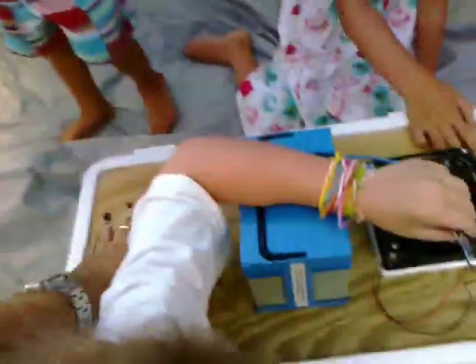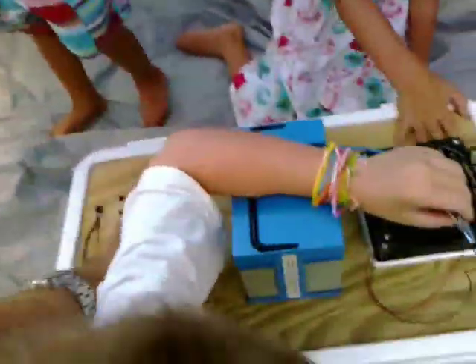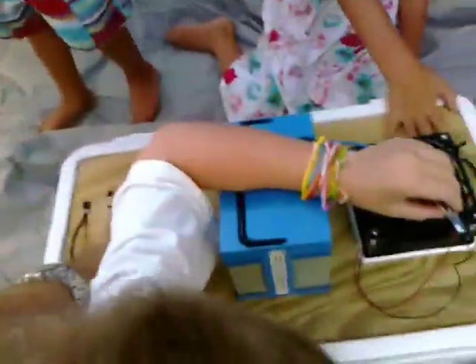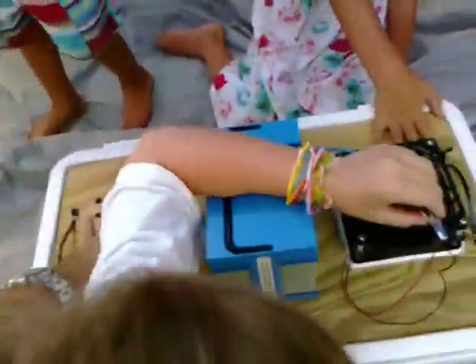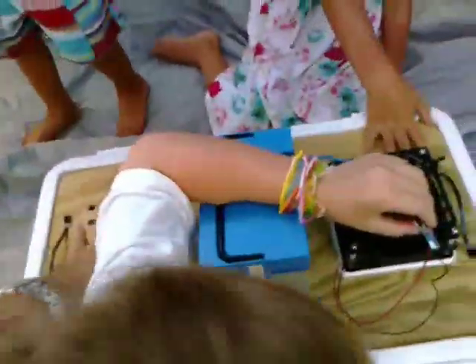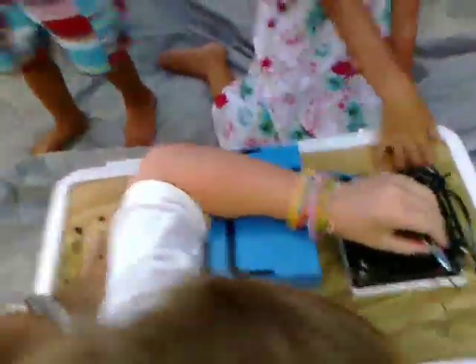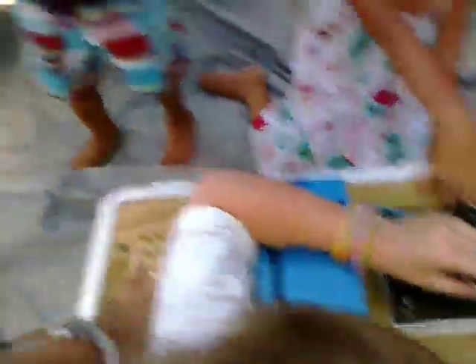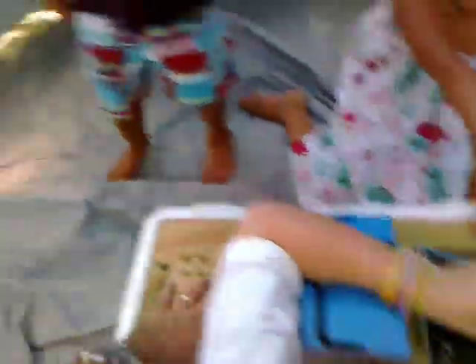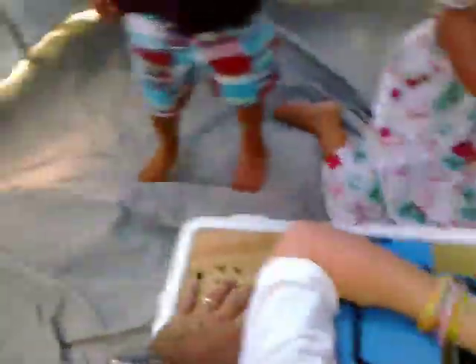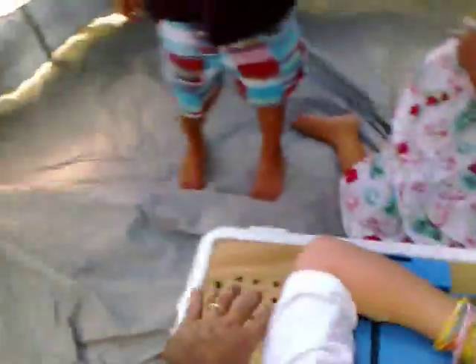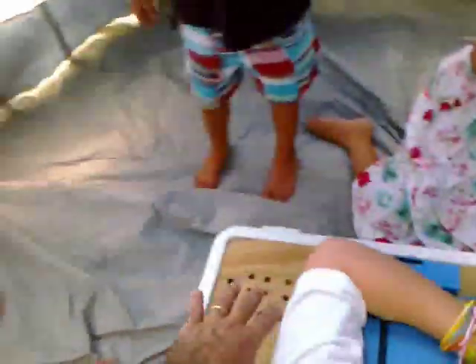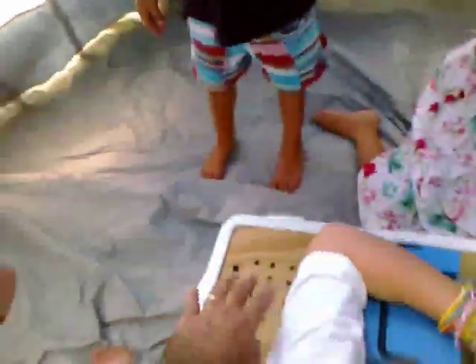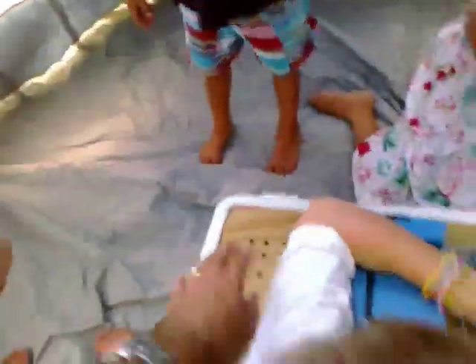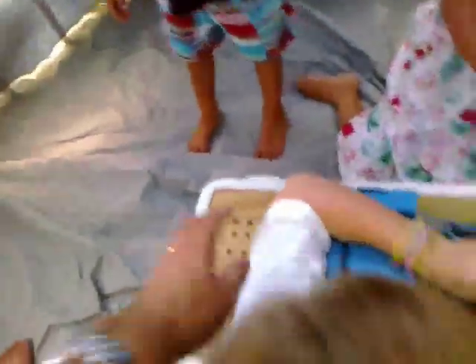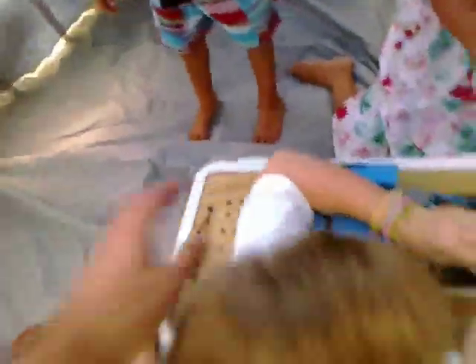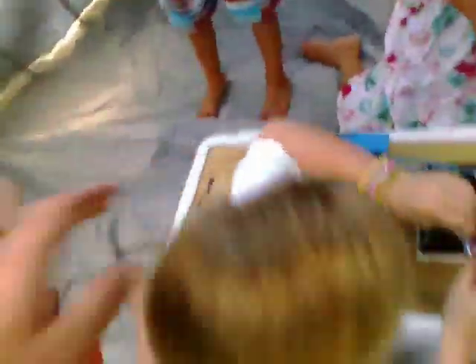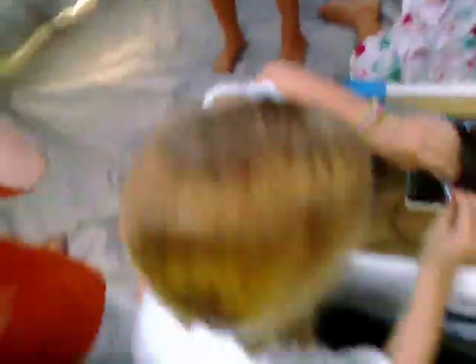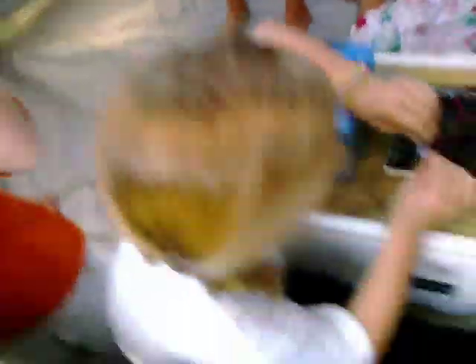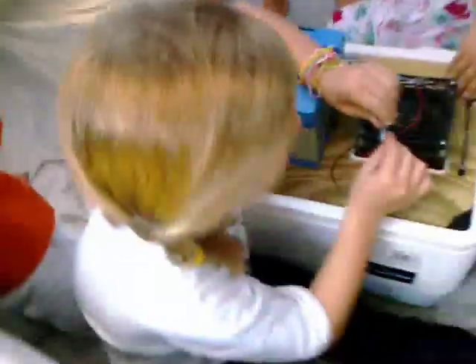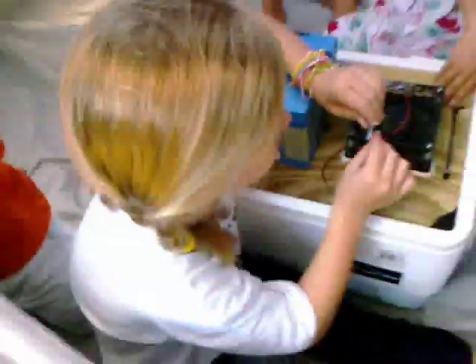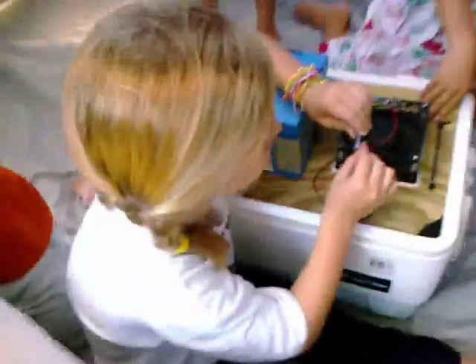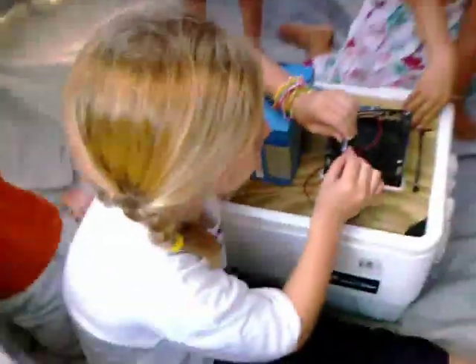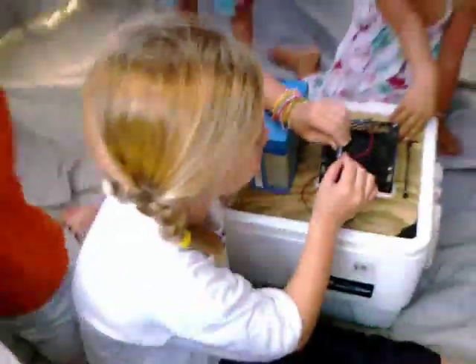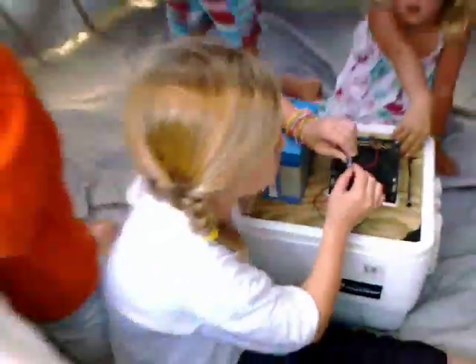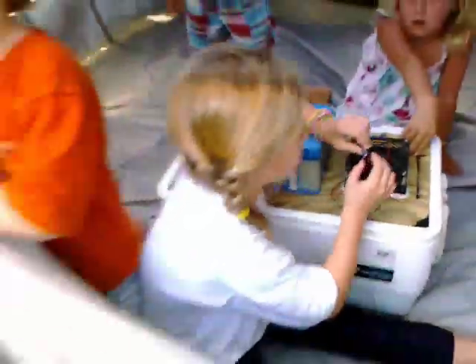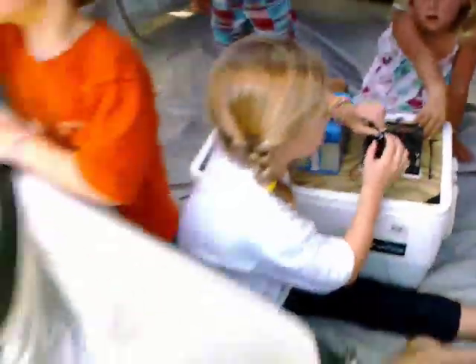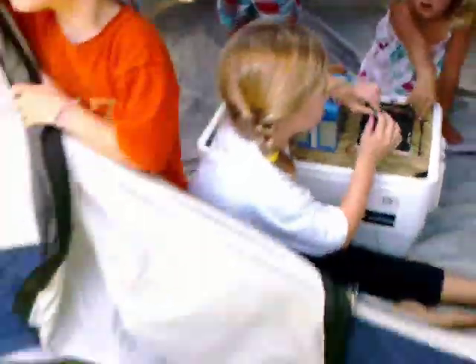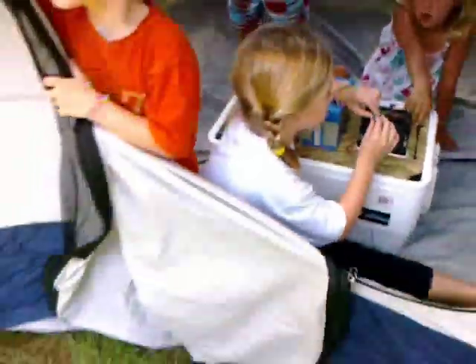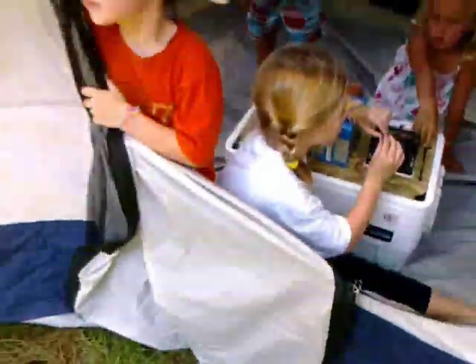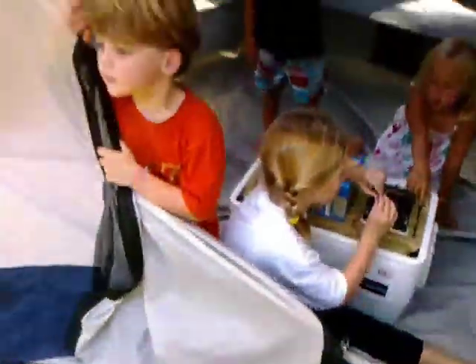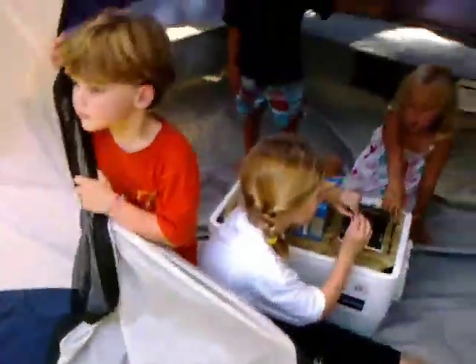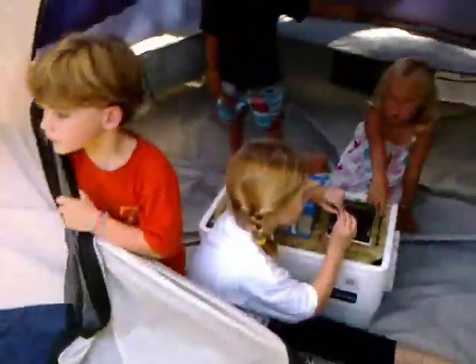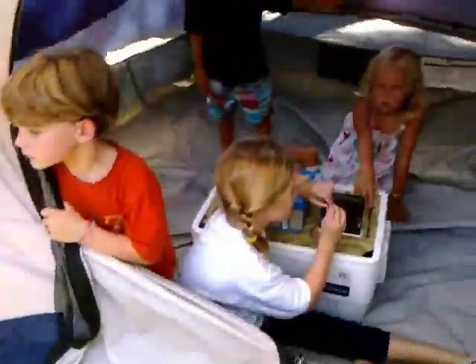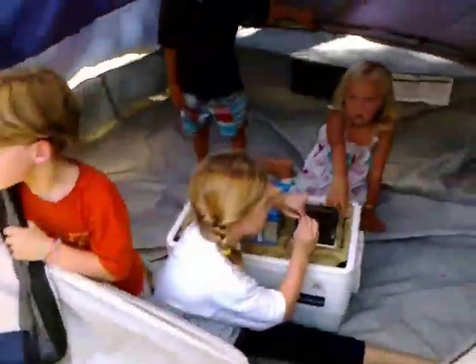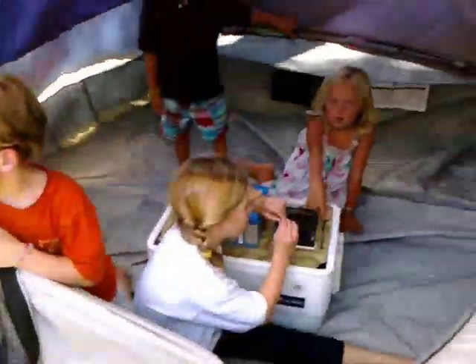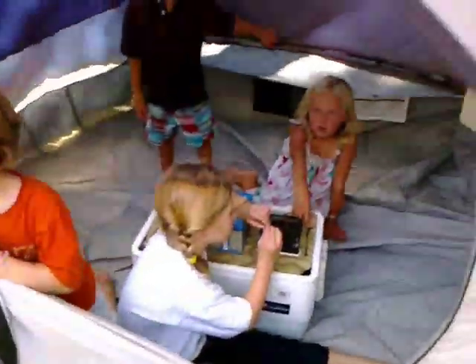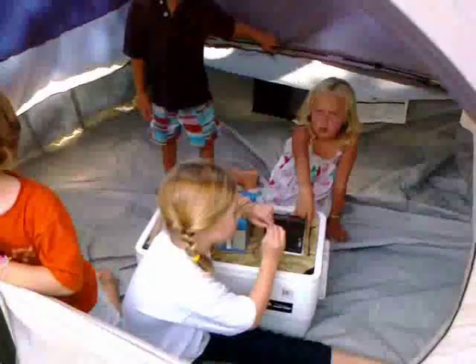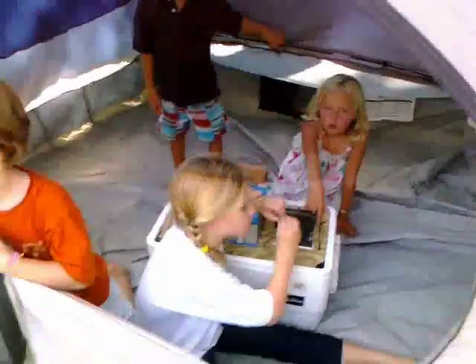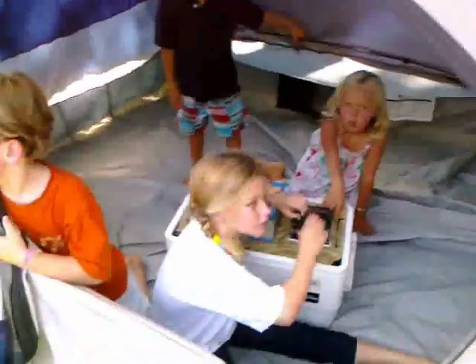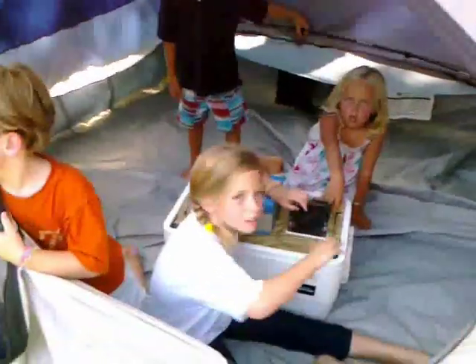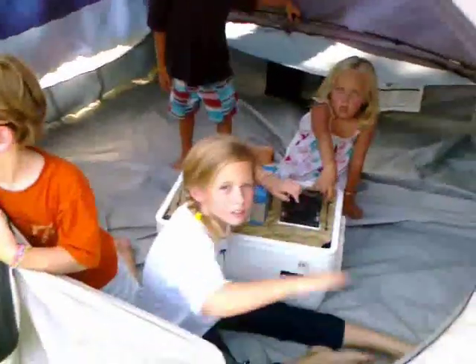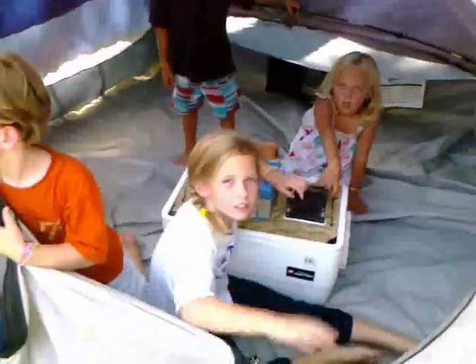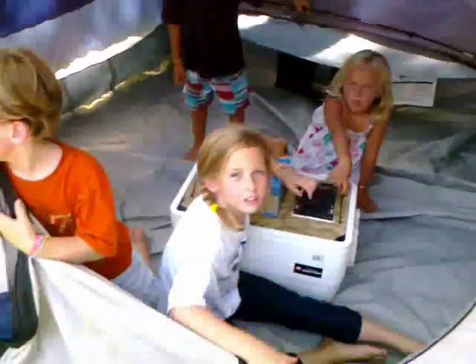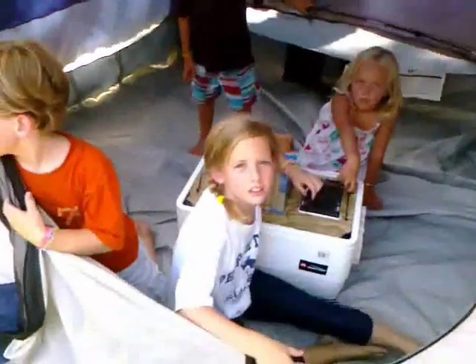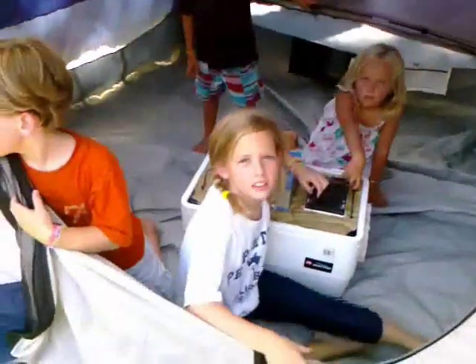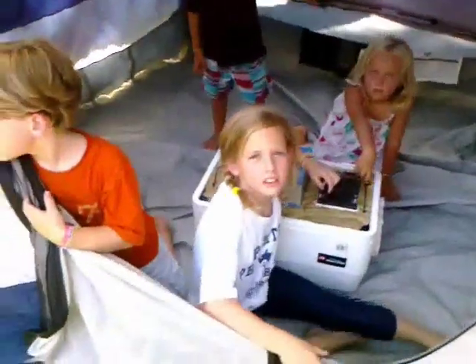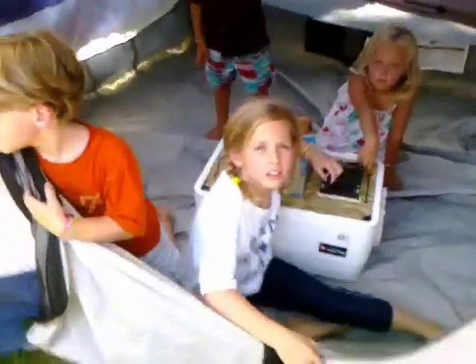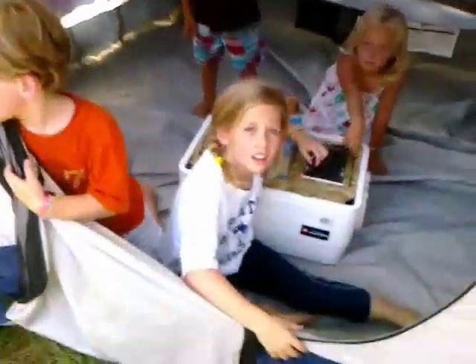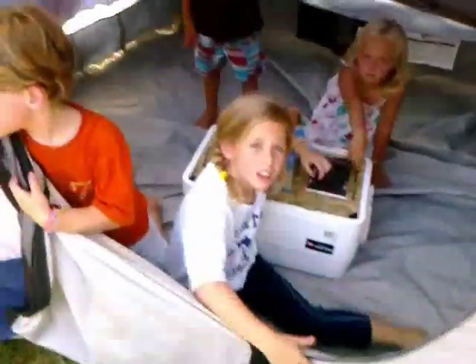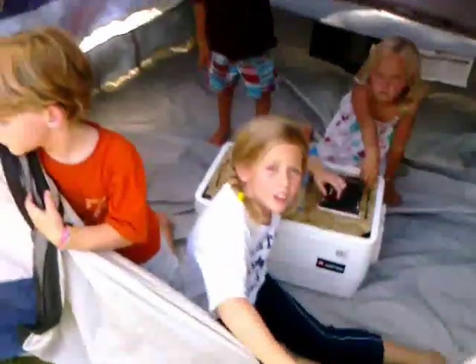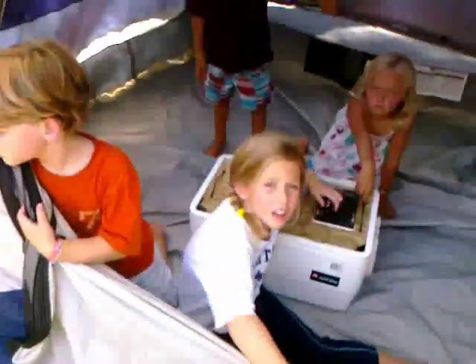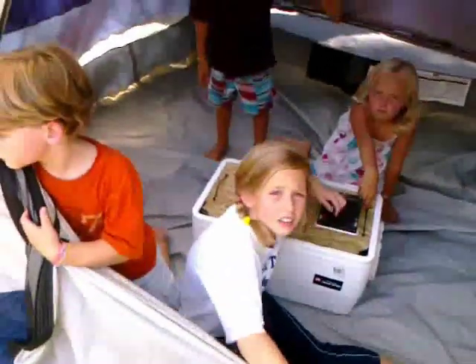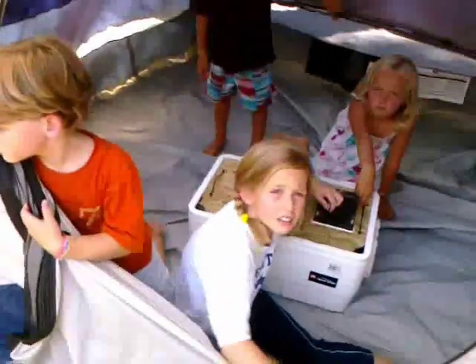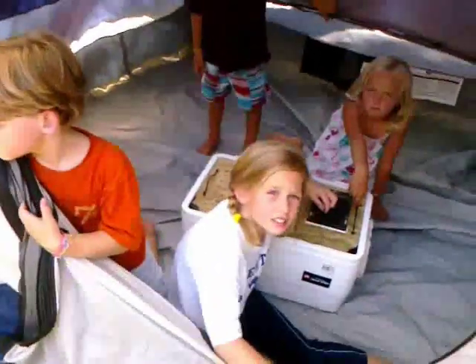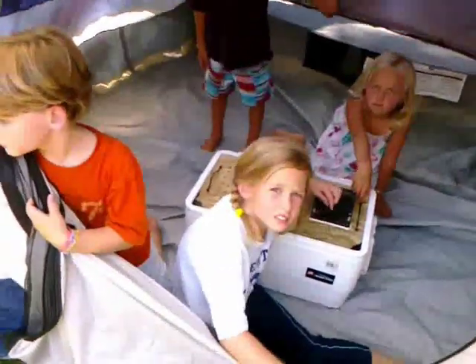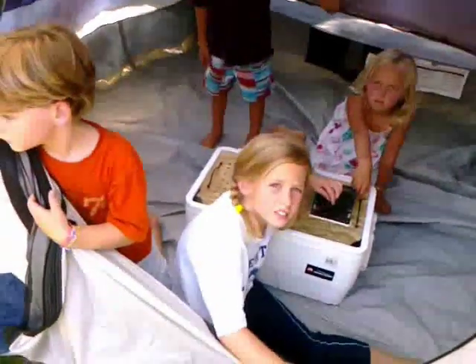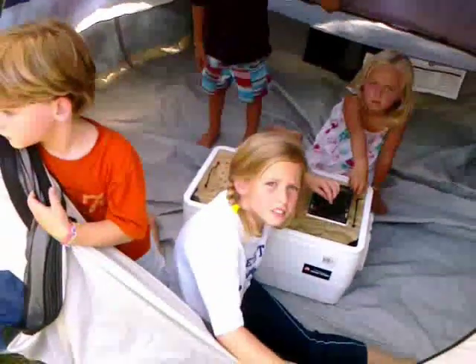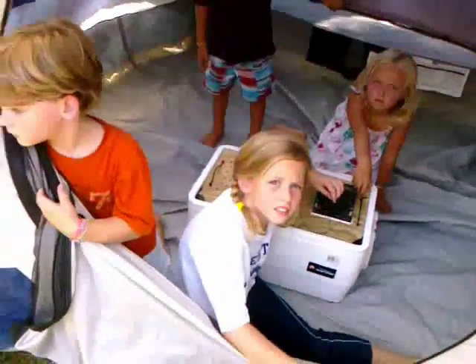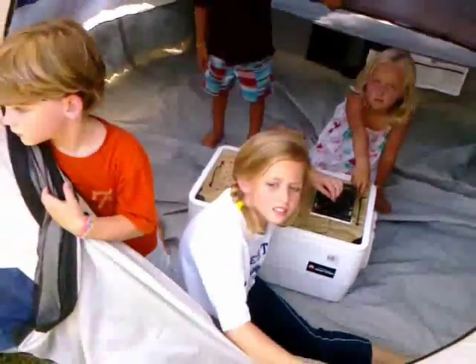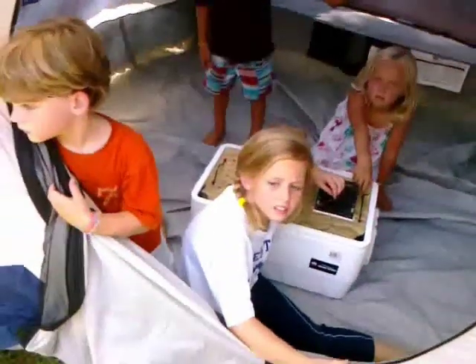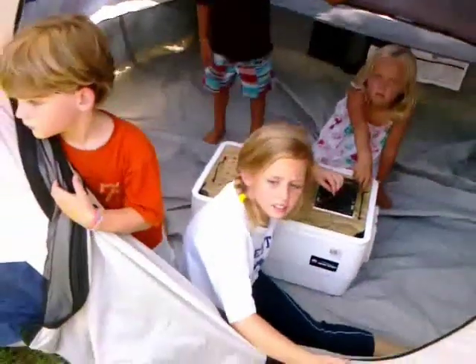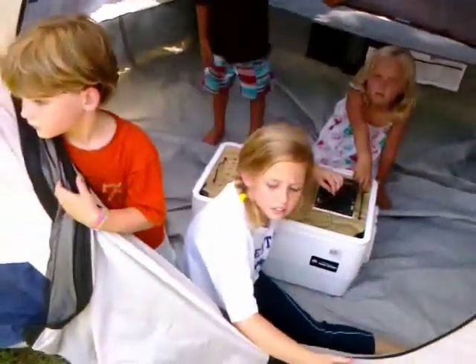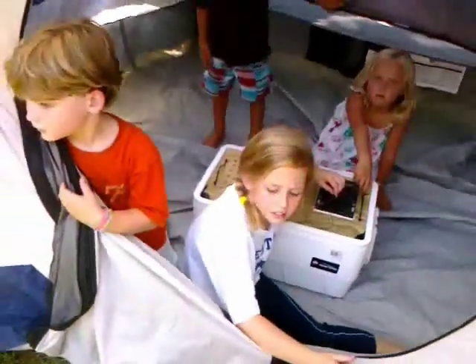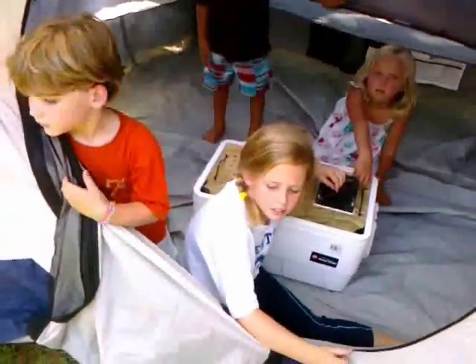Only a couple hours? All right, let's see how it works at night.